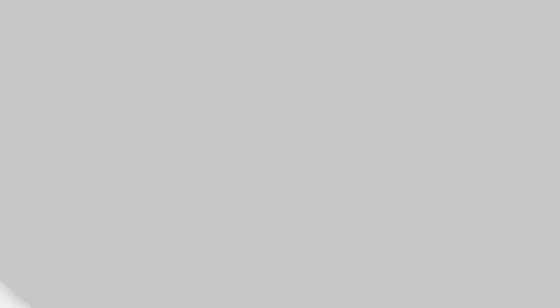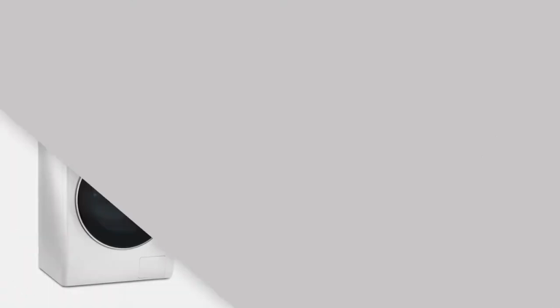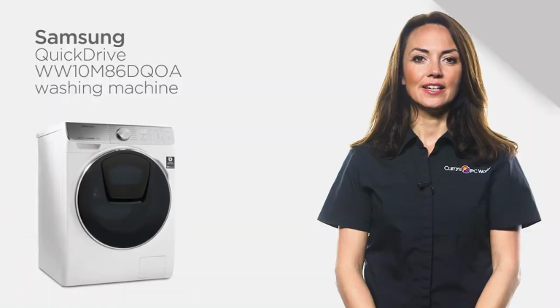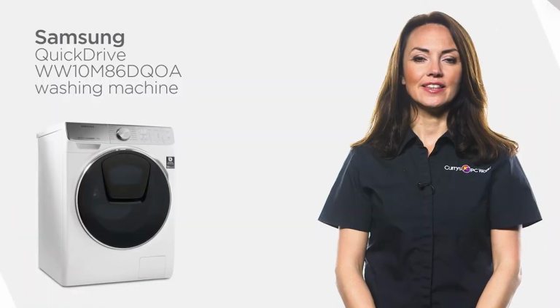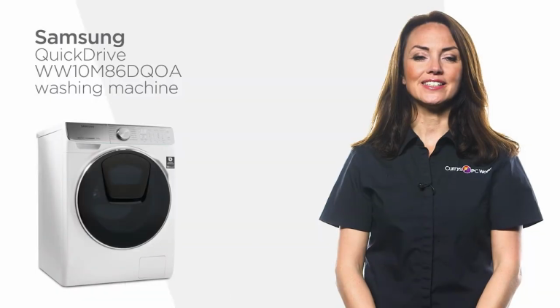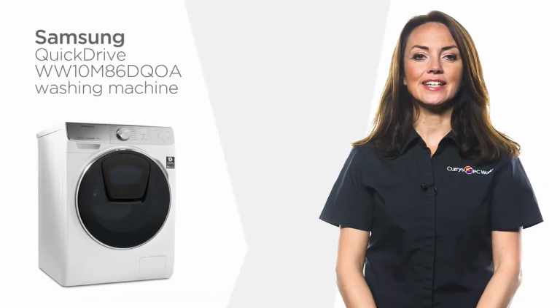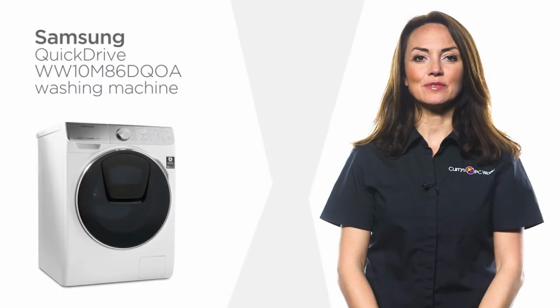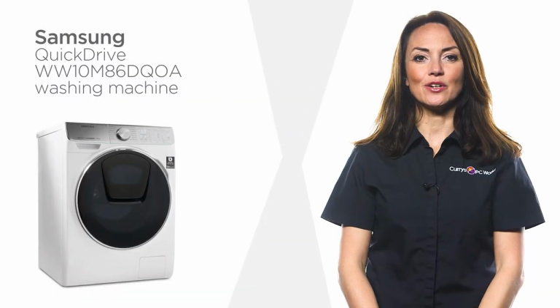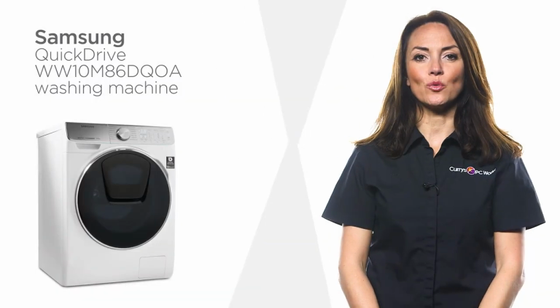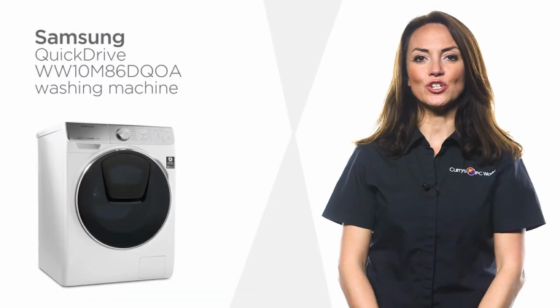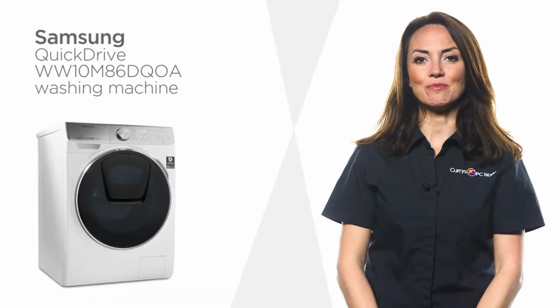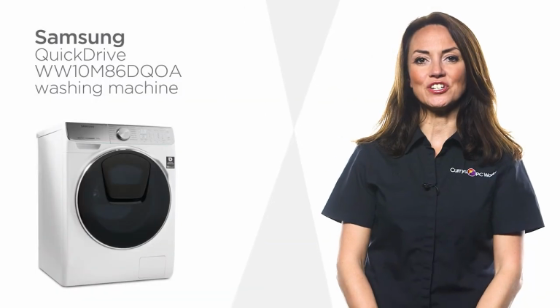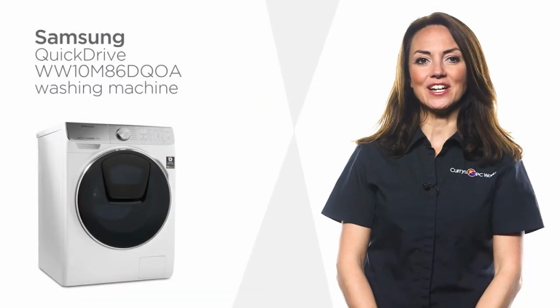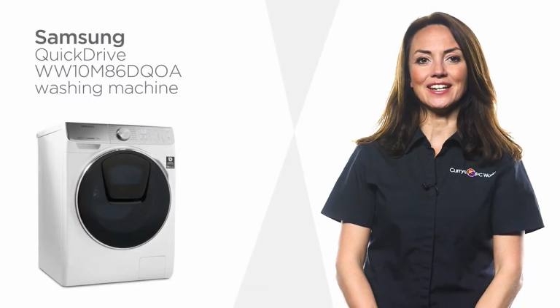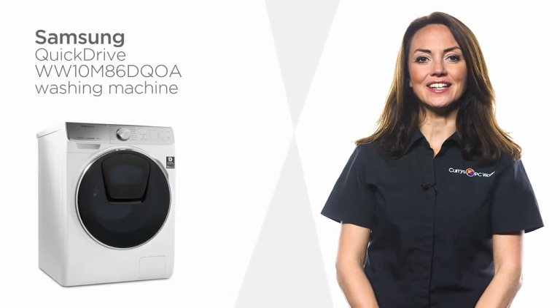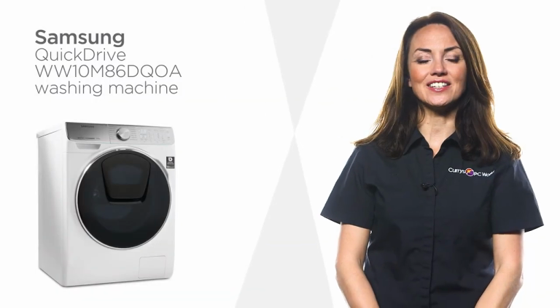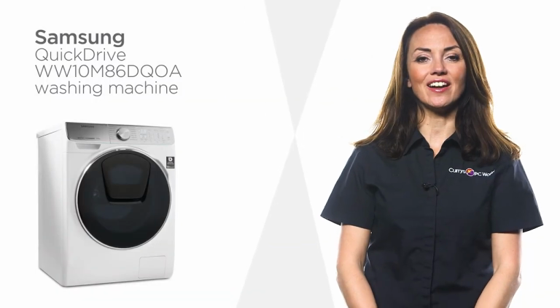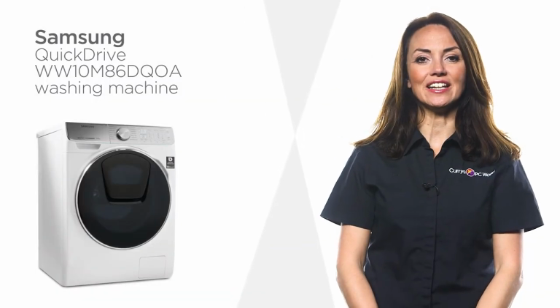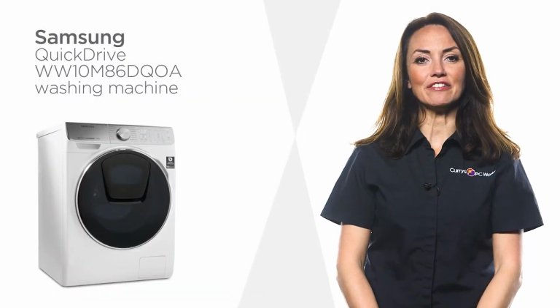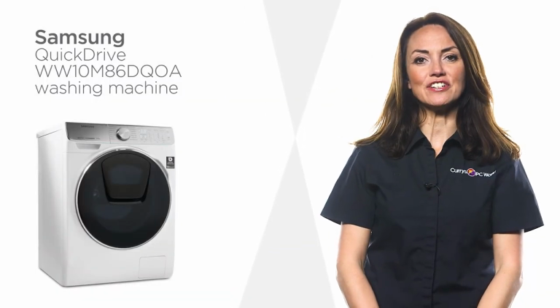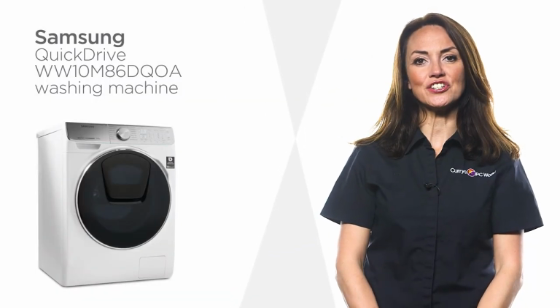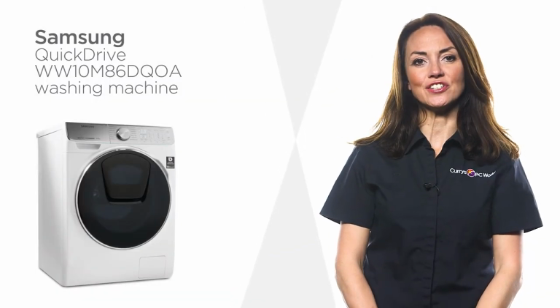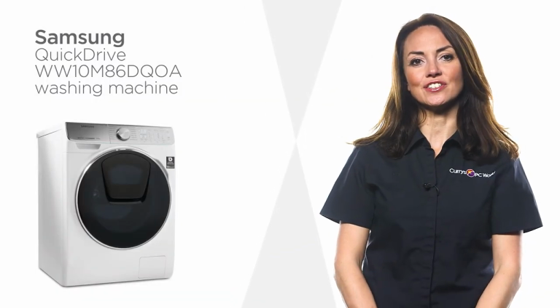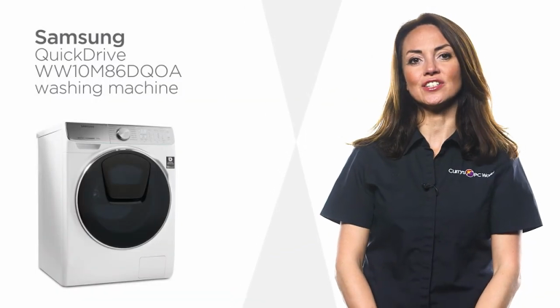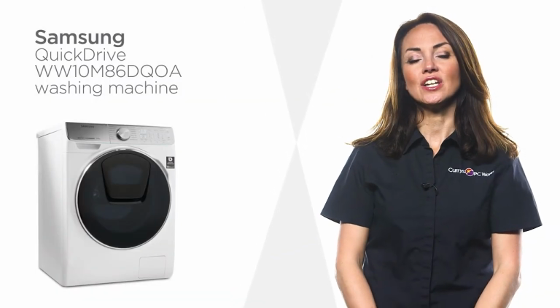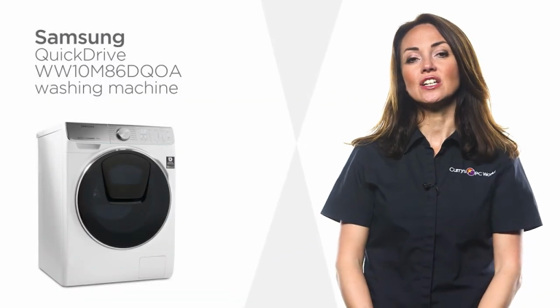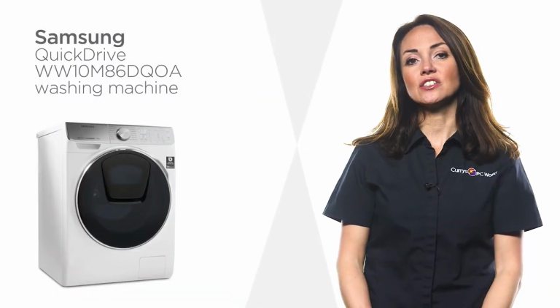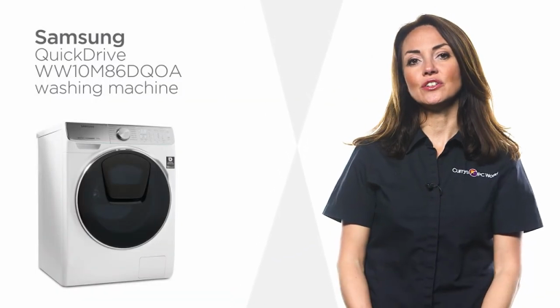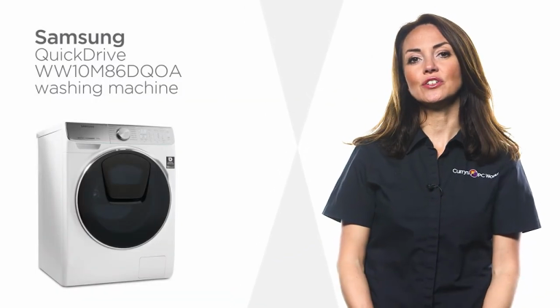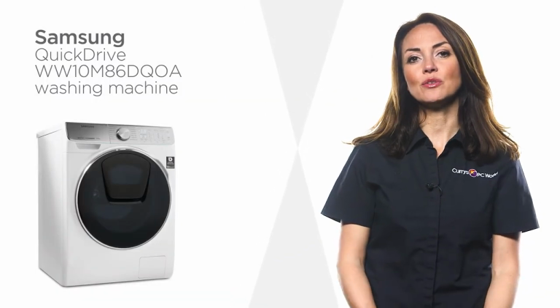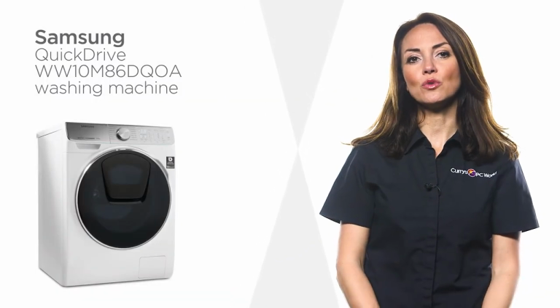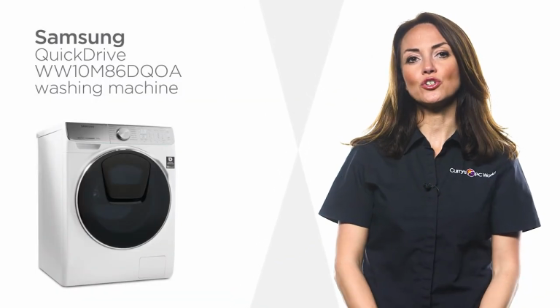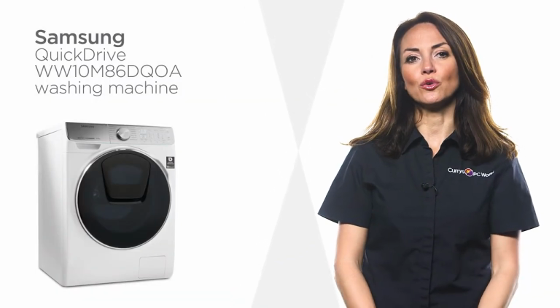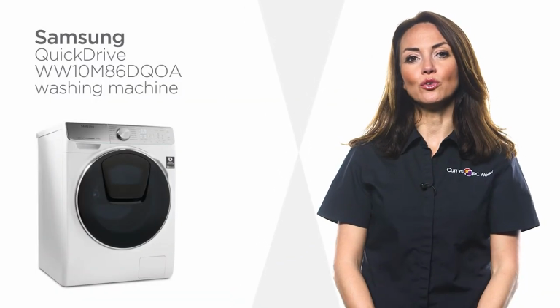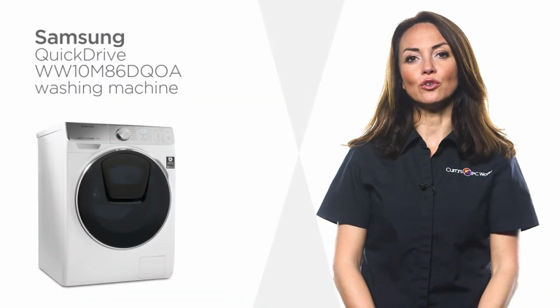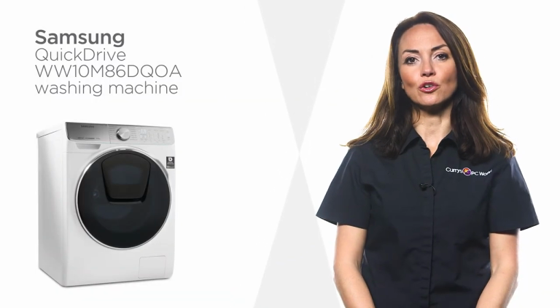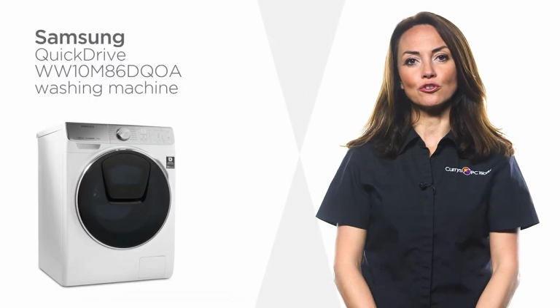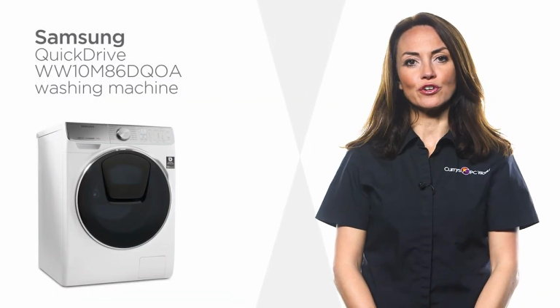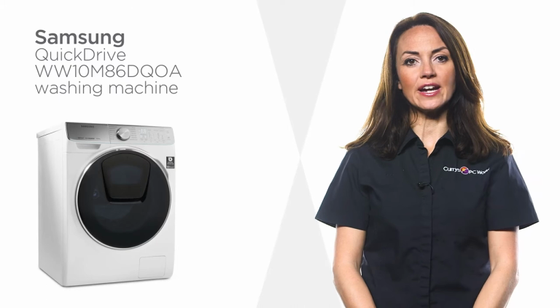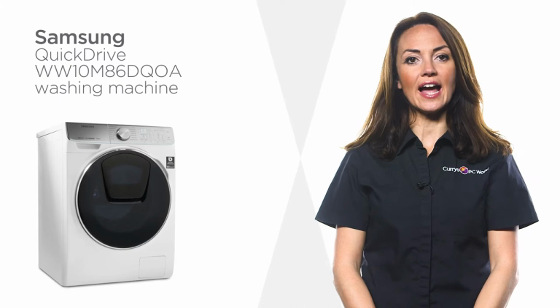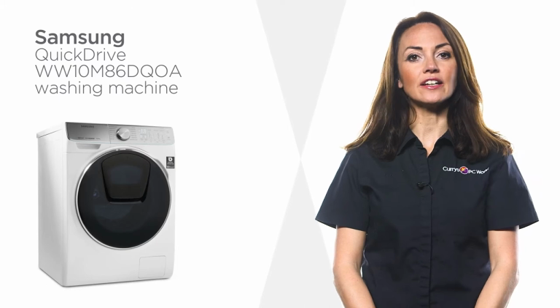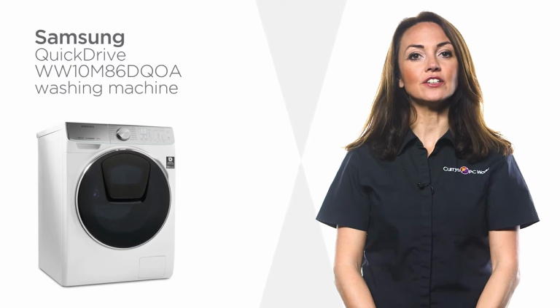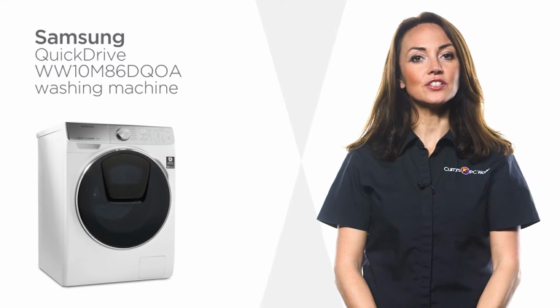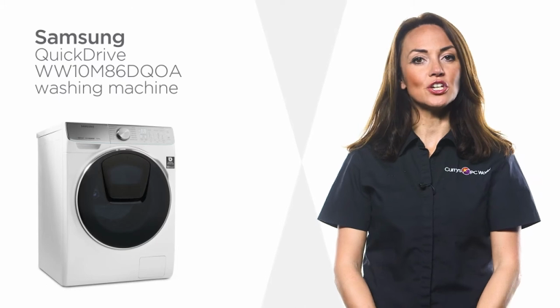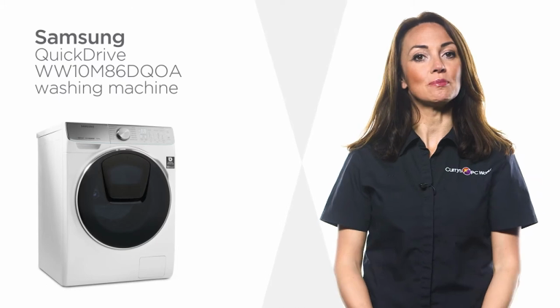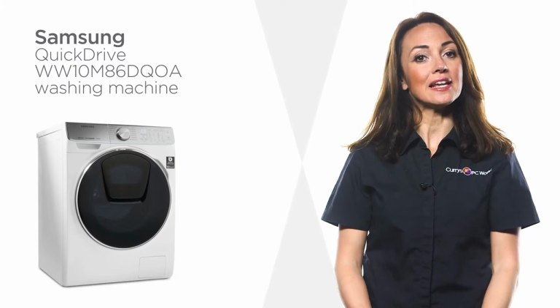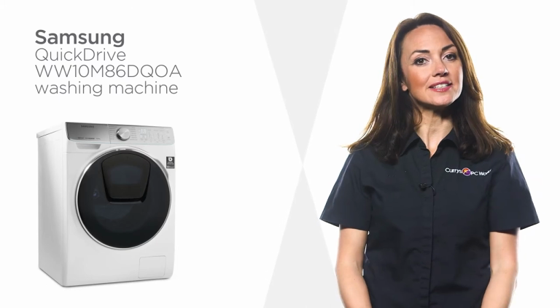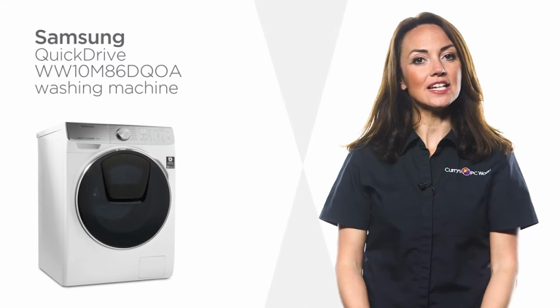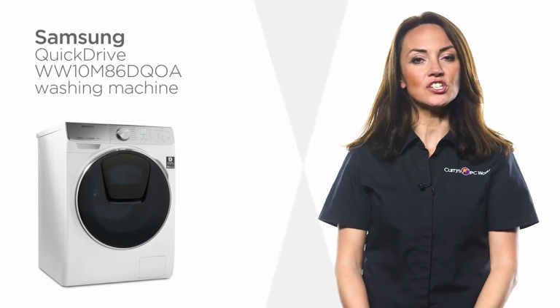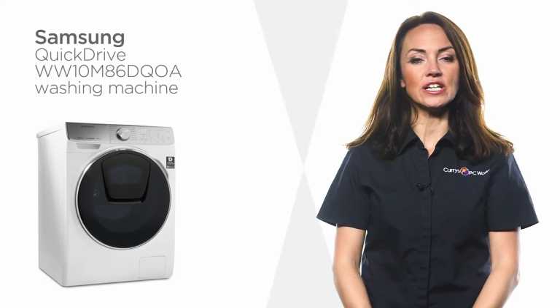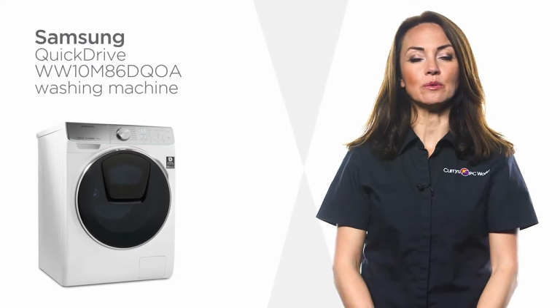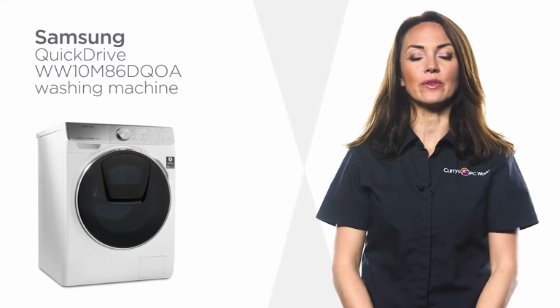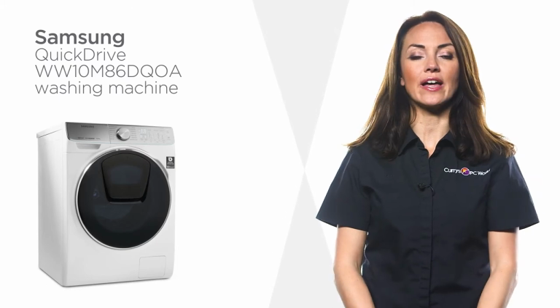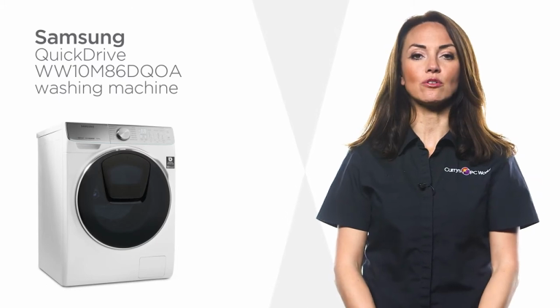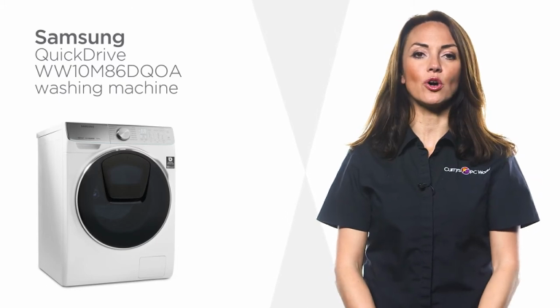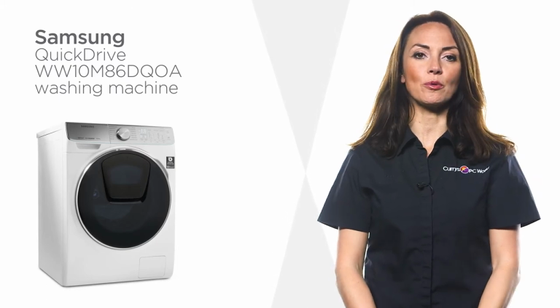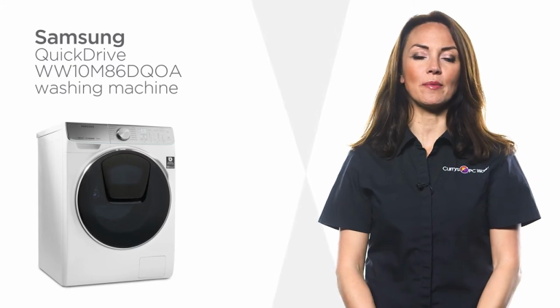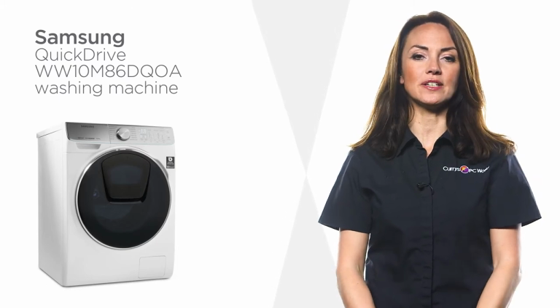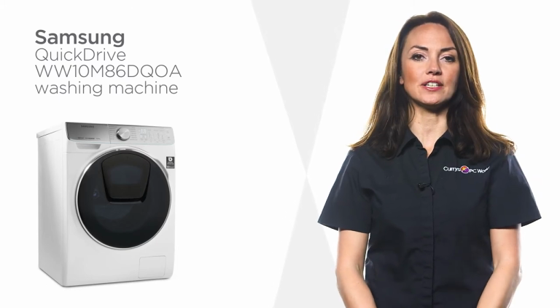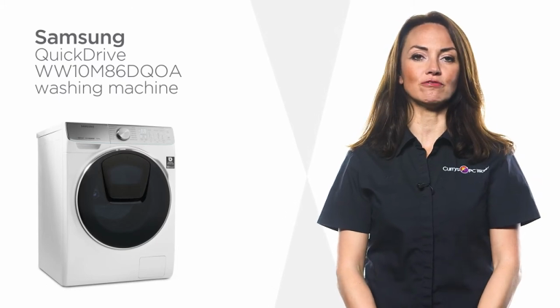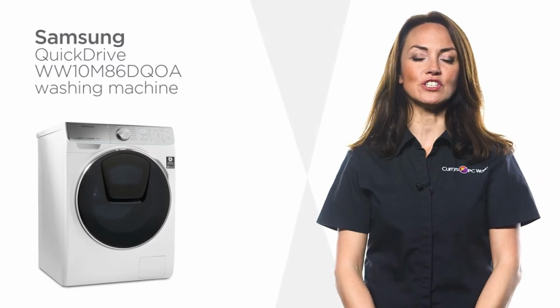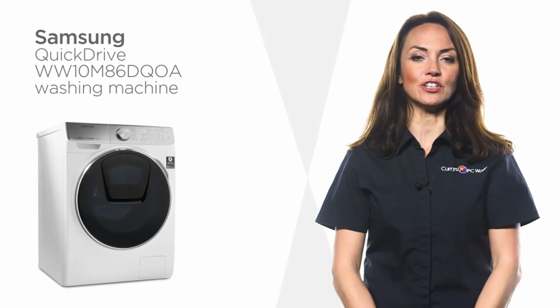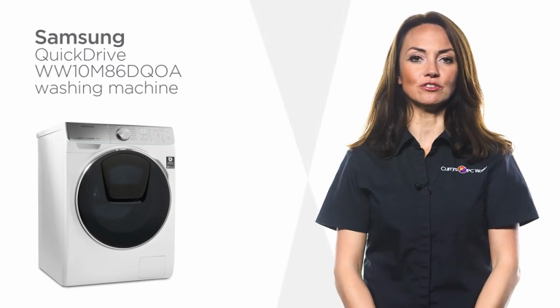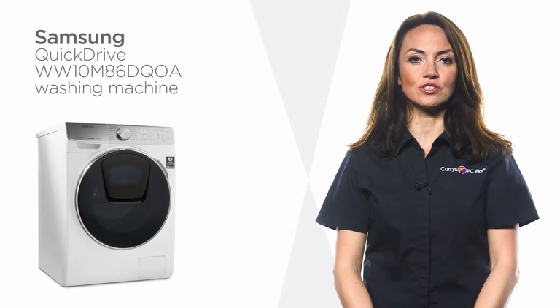This Samsung washing machine is highly efficient, so you can wash all your laundry and consume less energy without compromising on results.